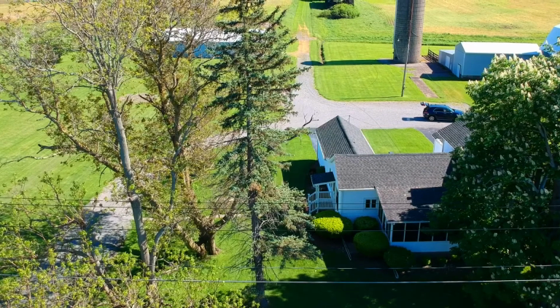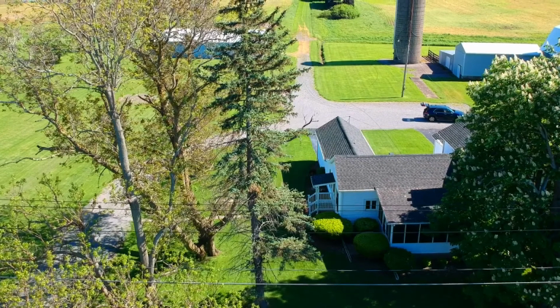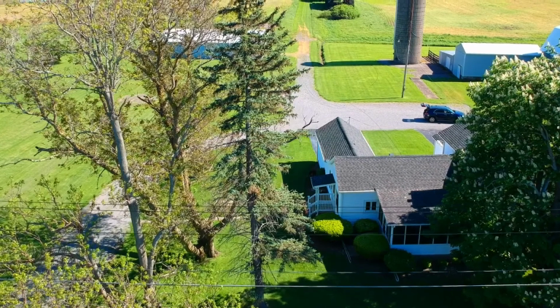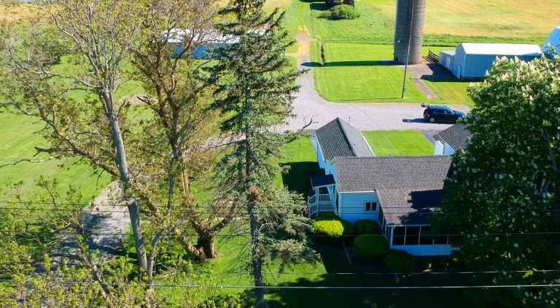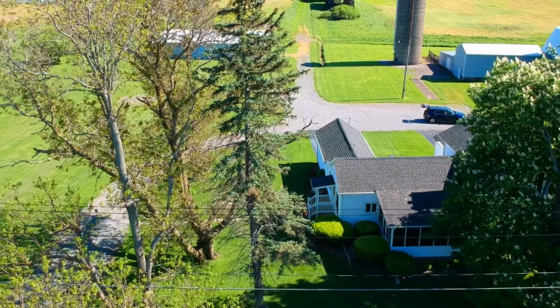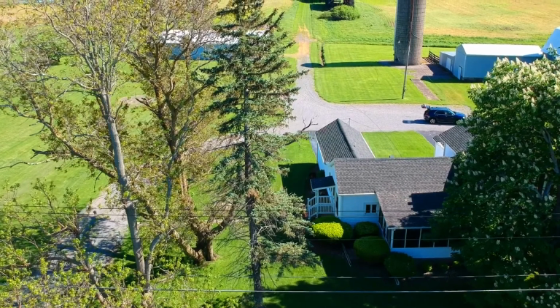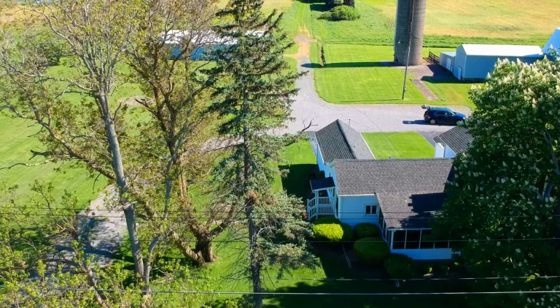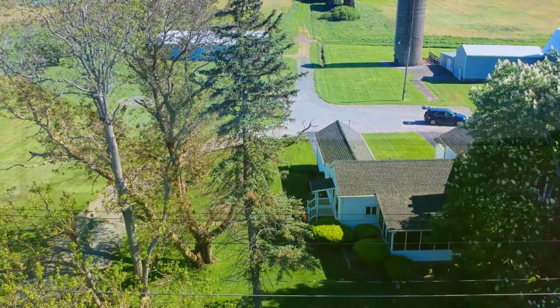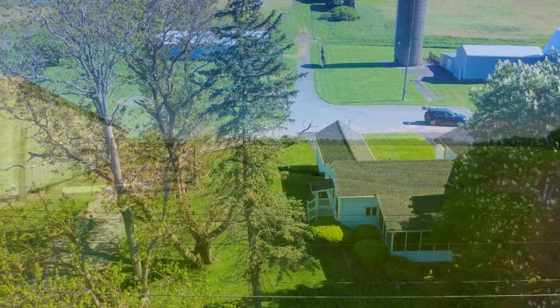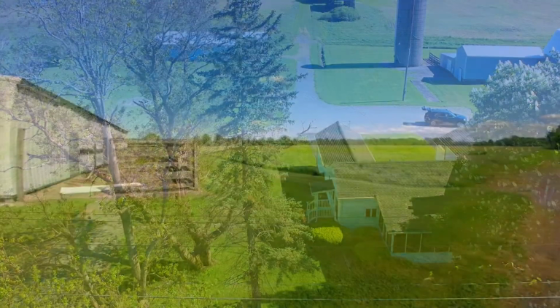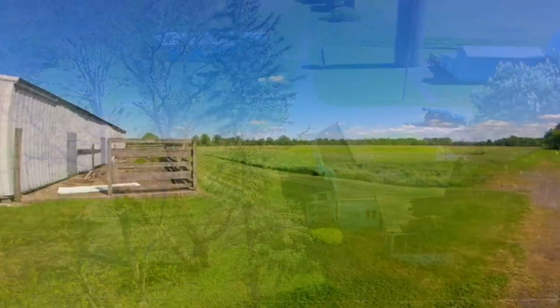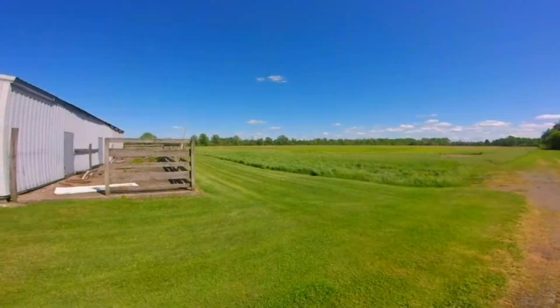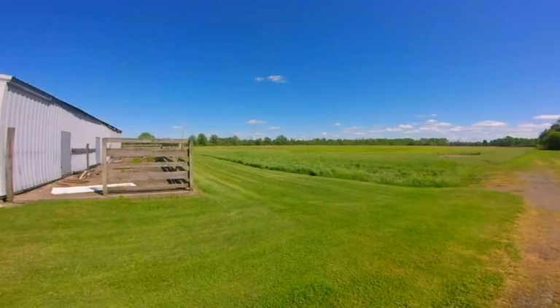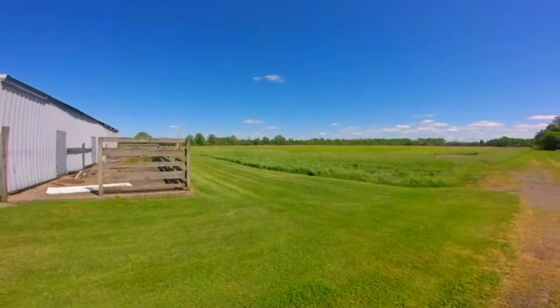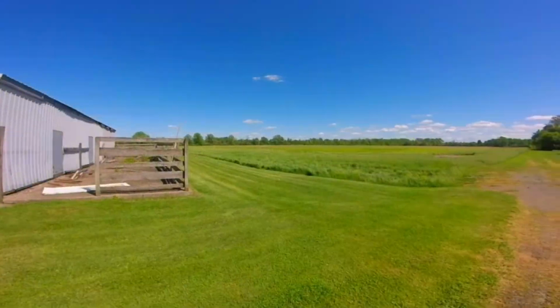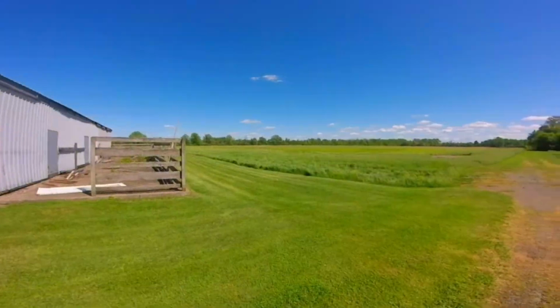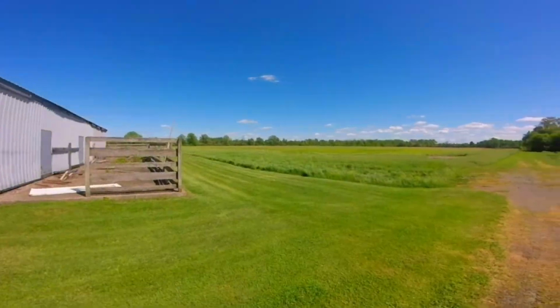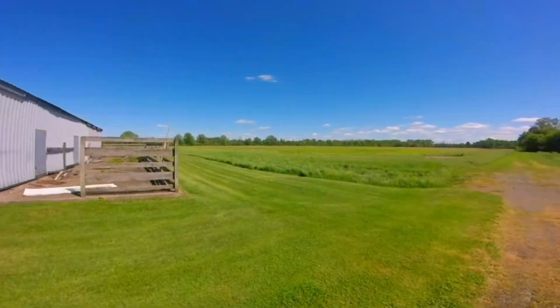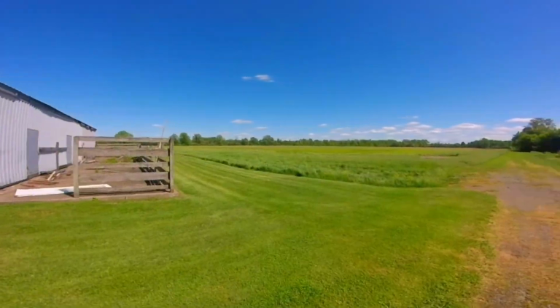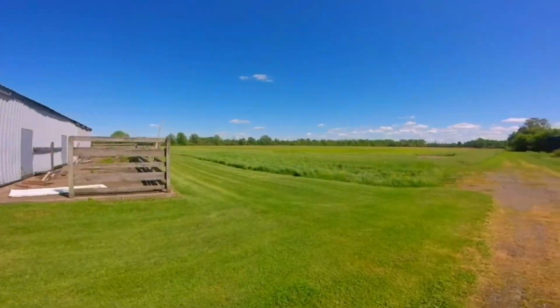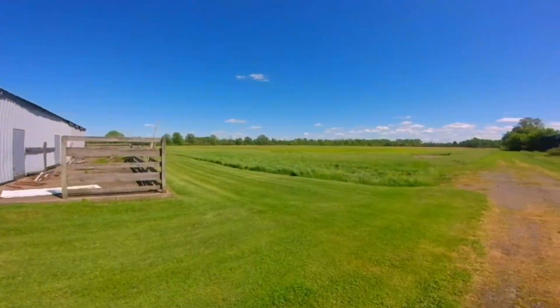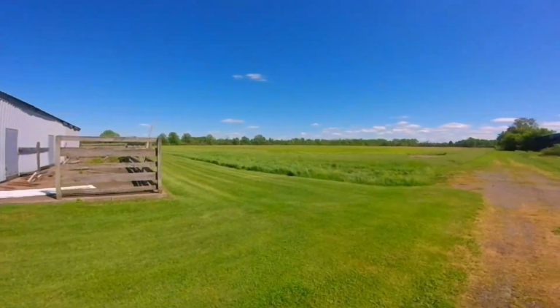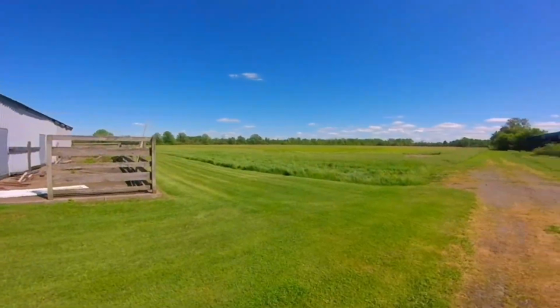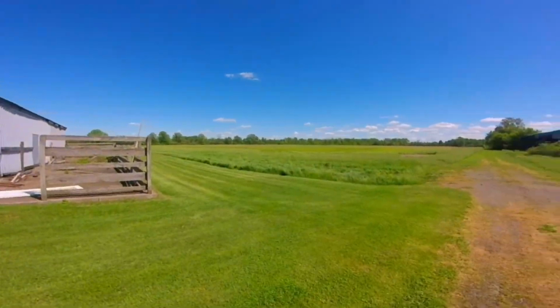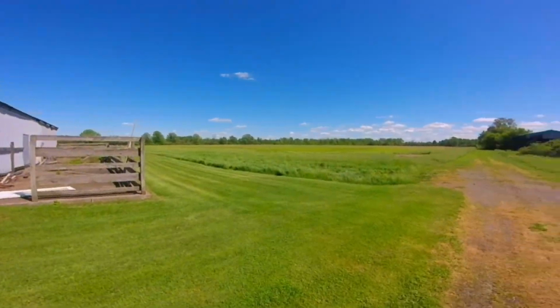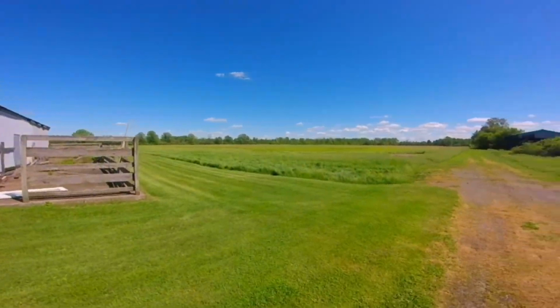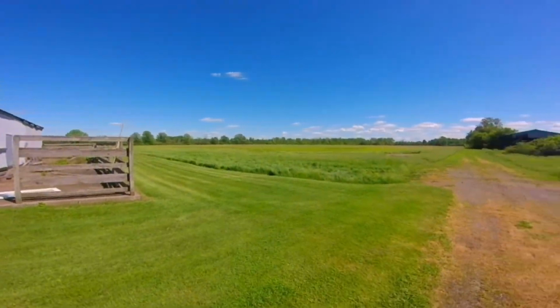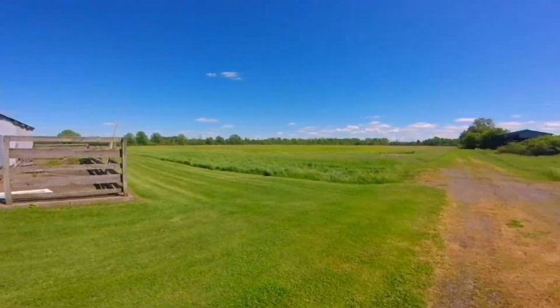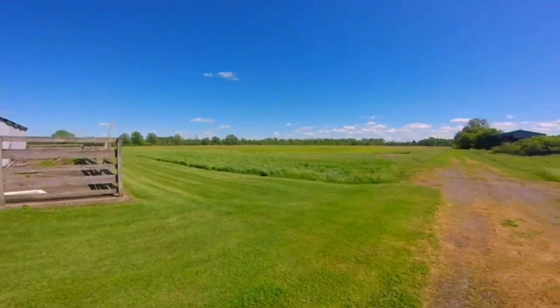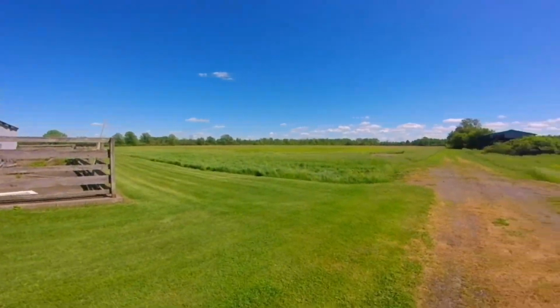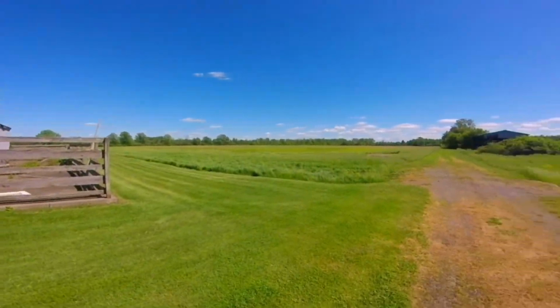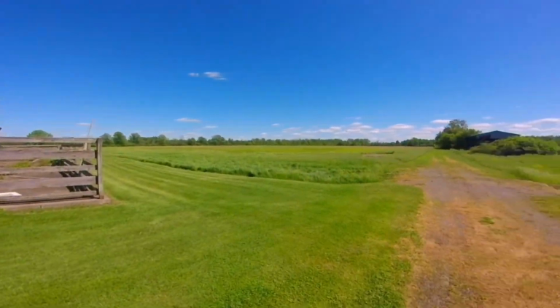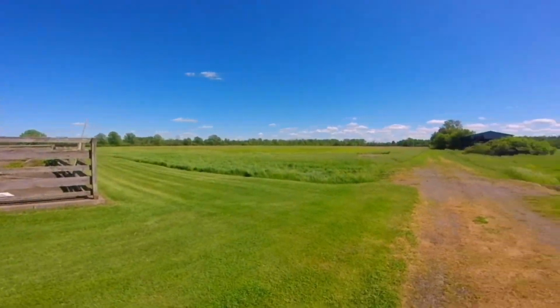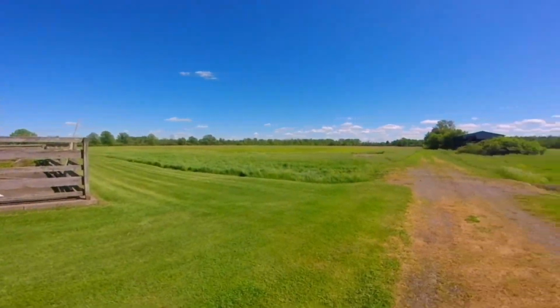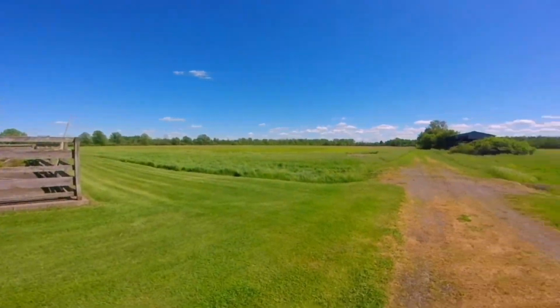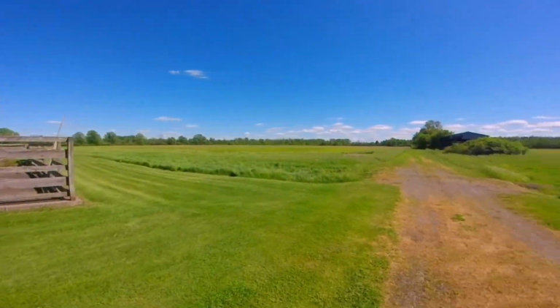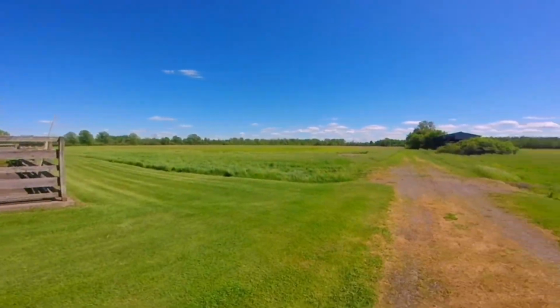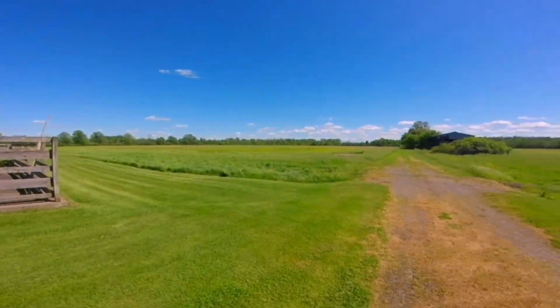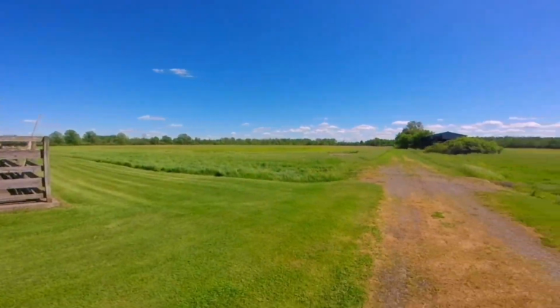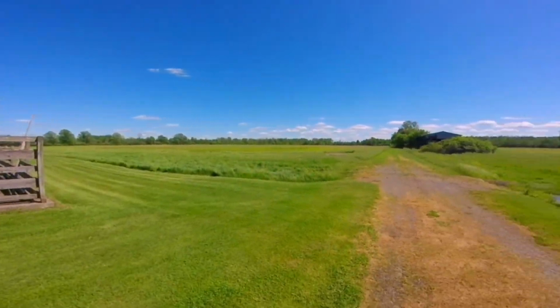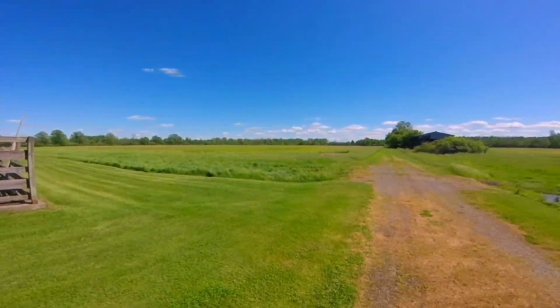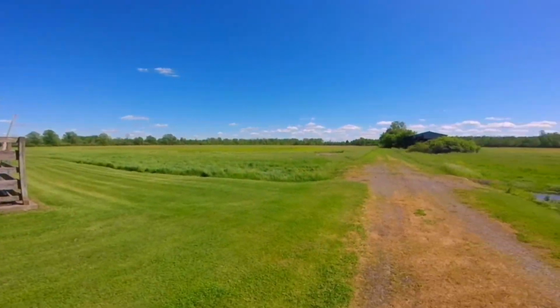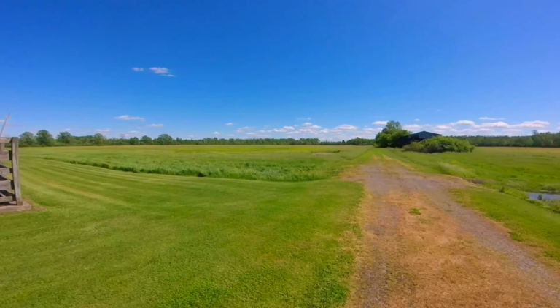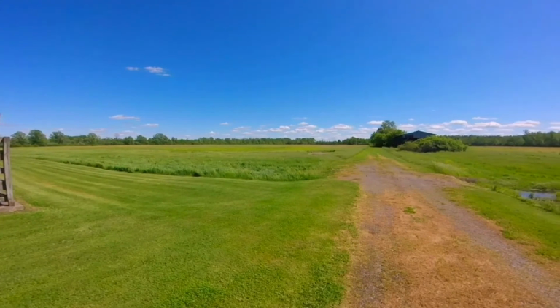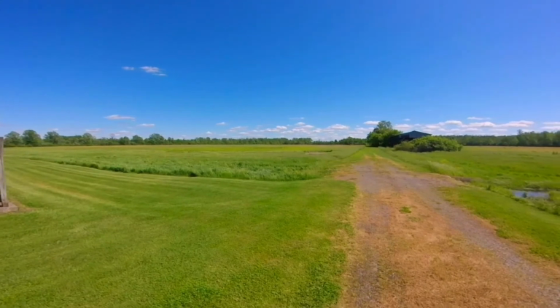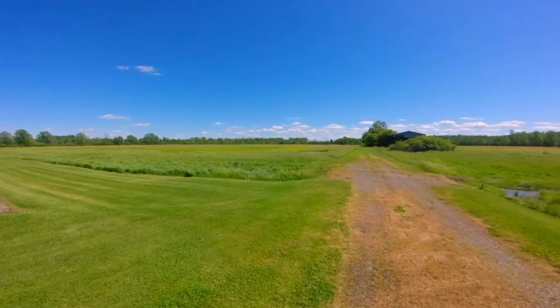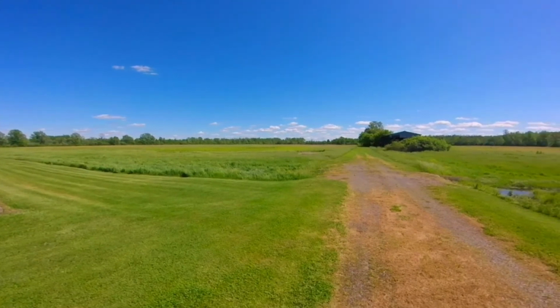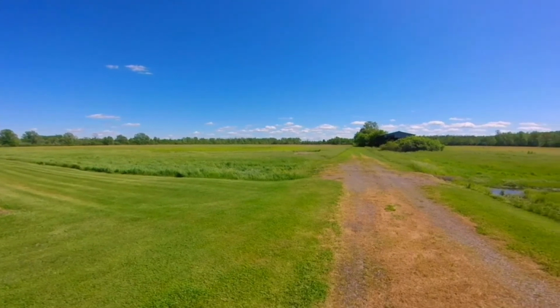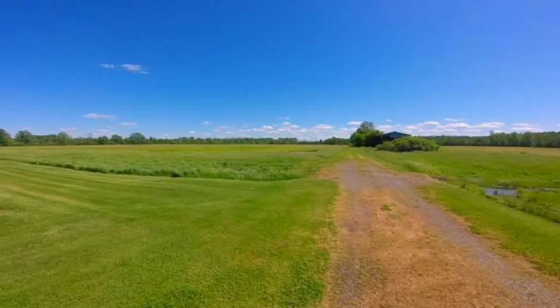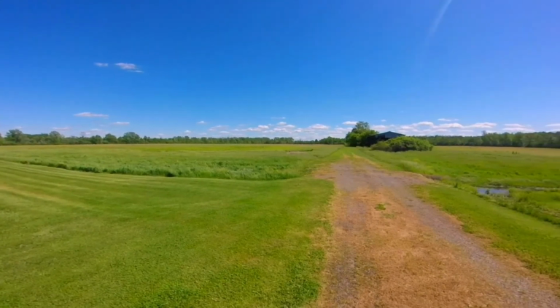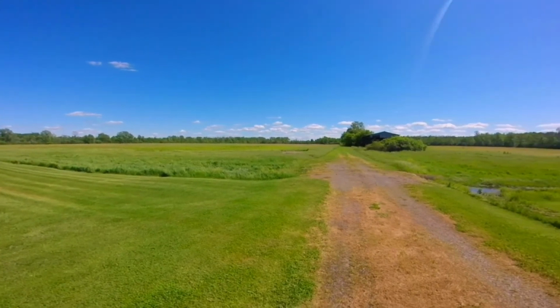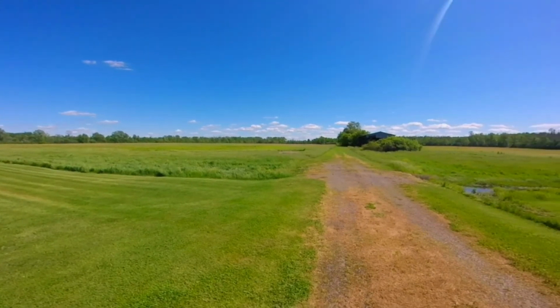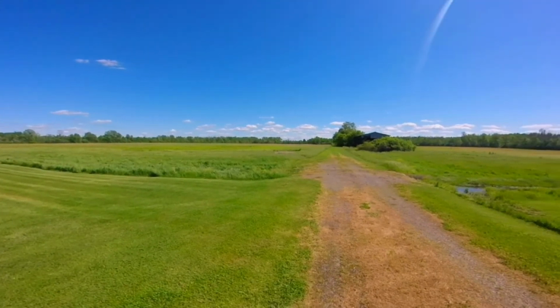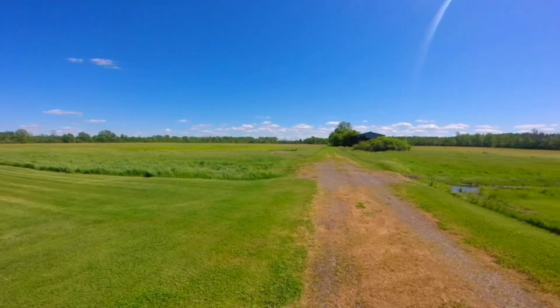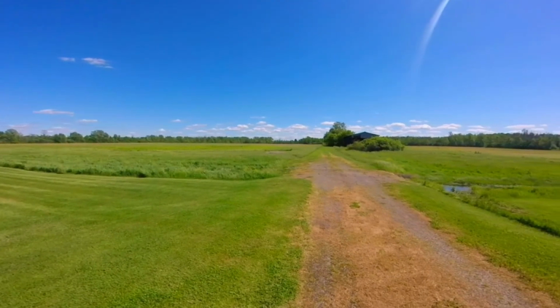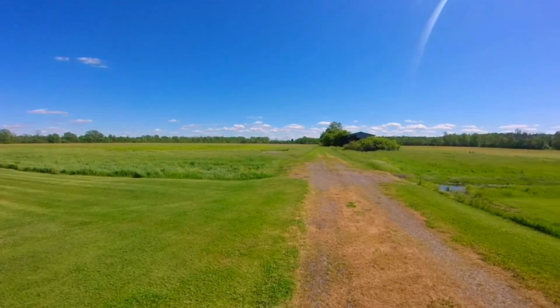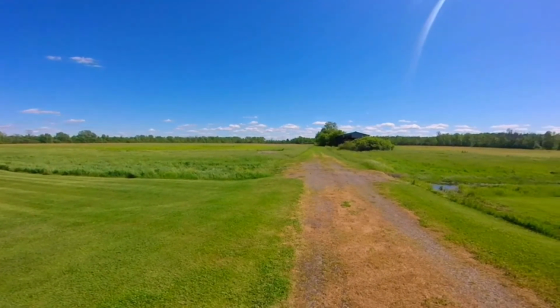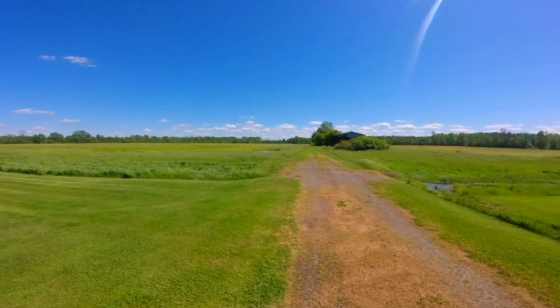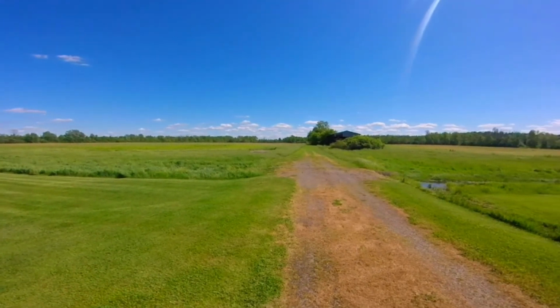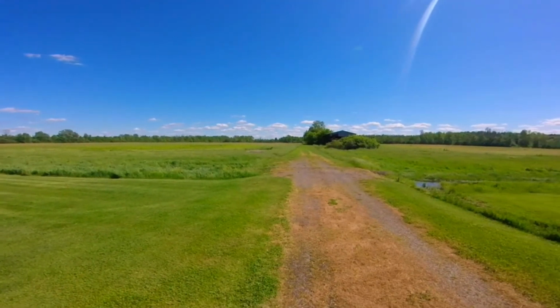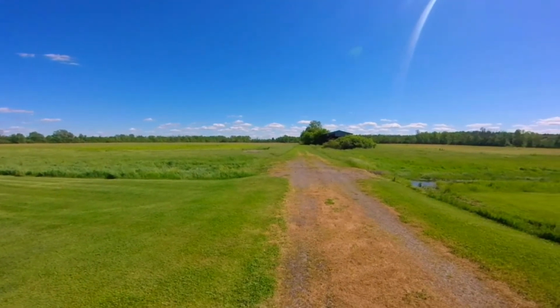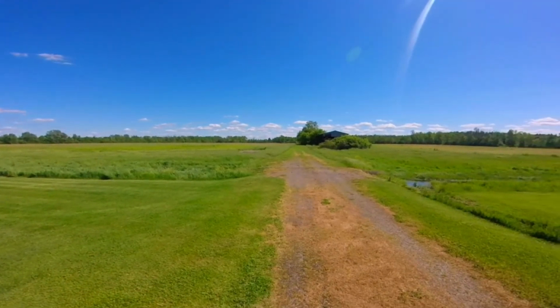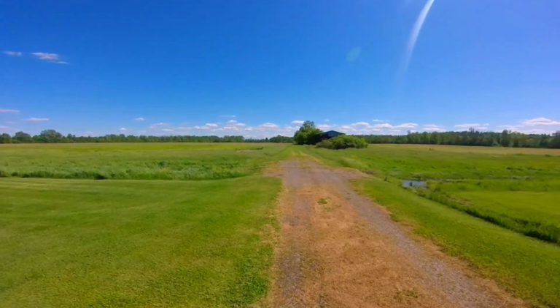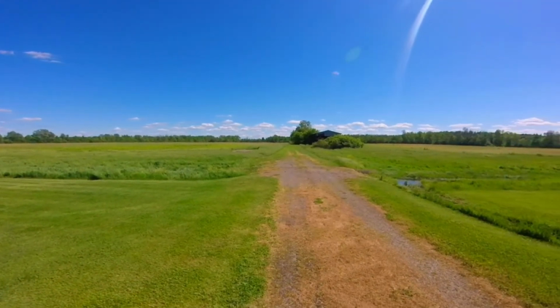The 80 plus acres hold several functioning farm structures including barn, equipment housing and silos.